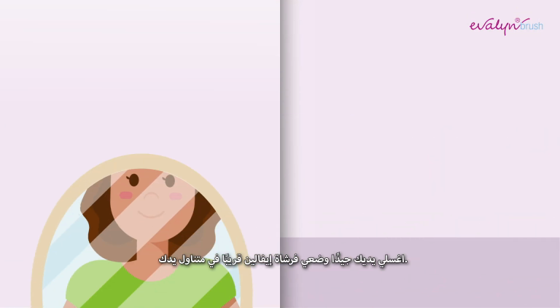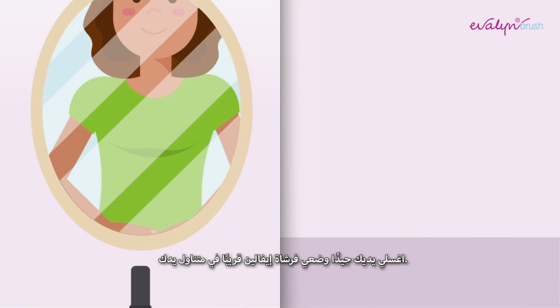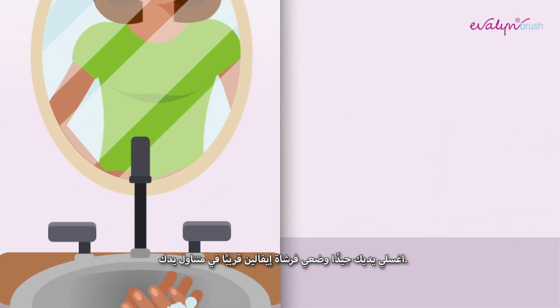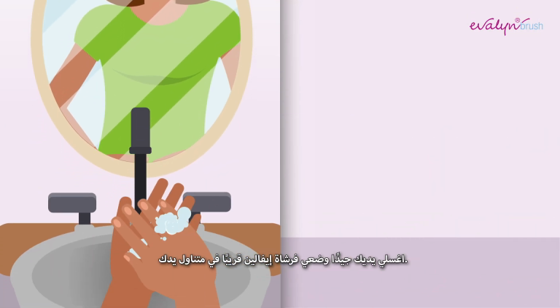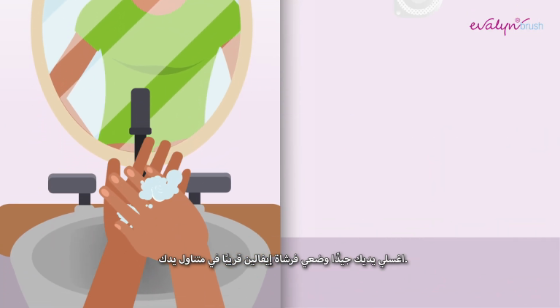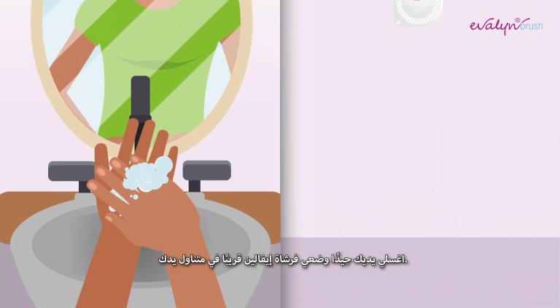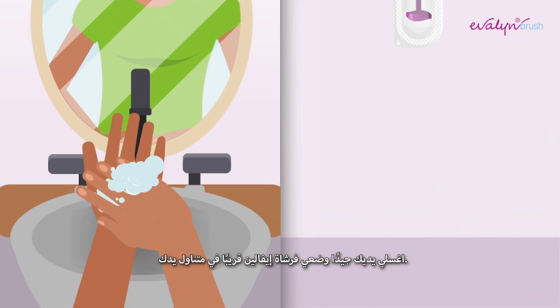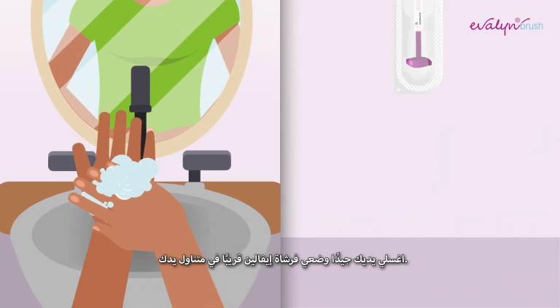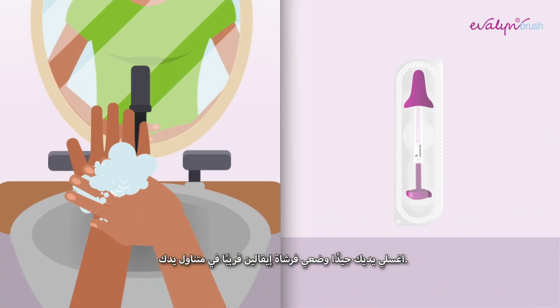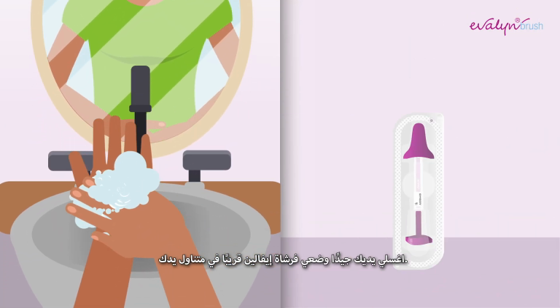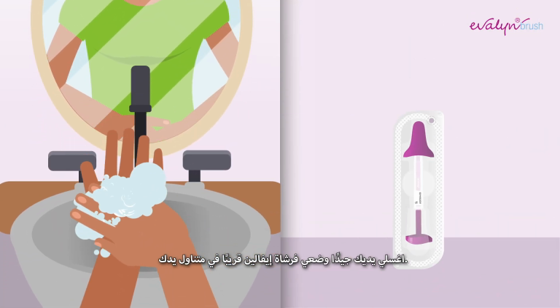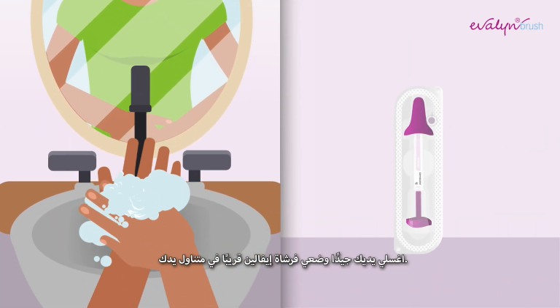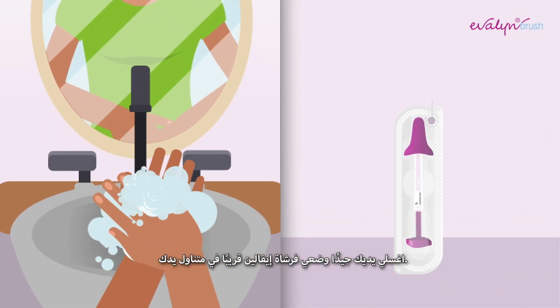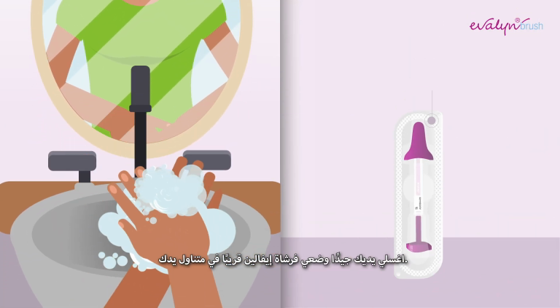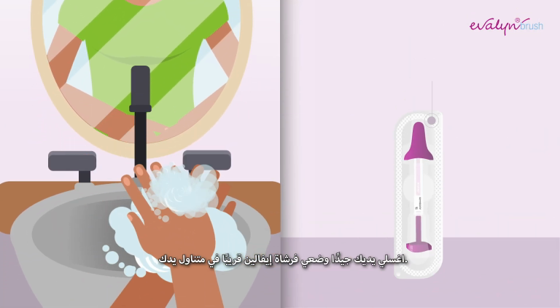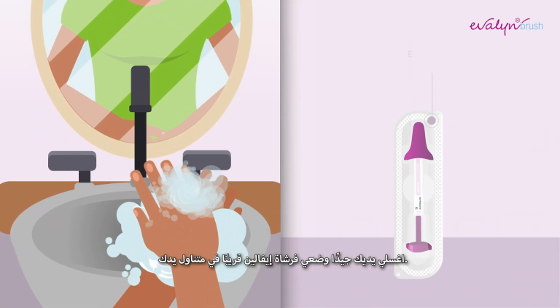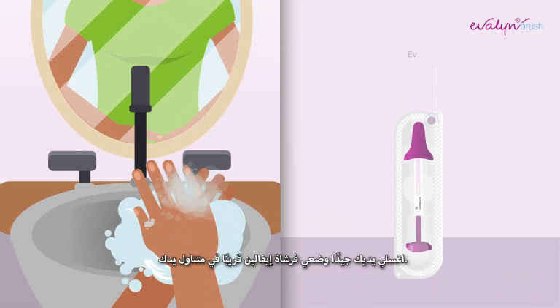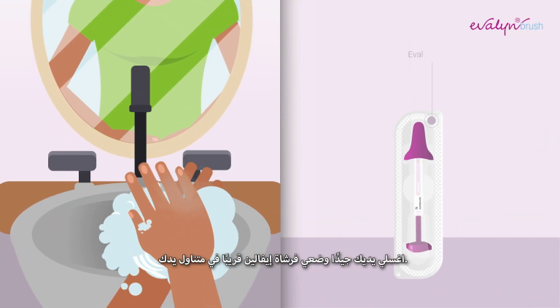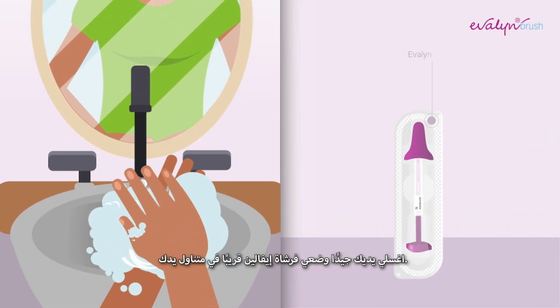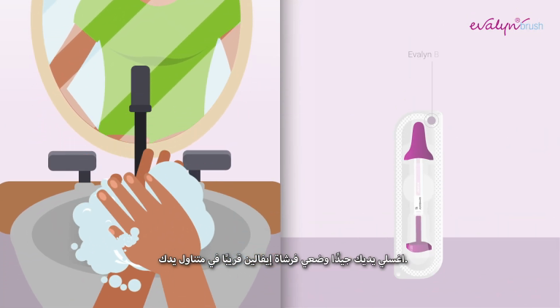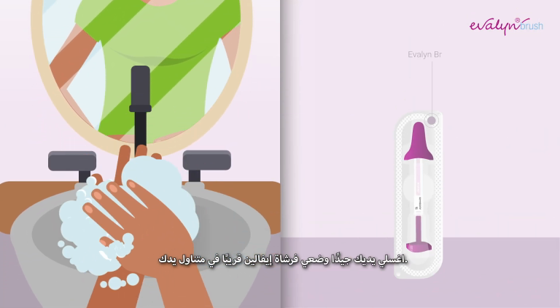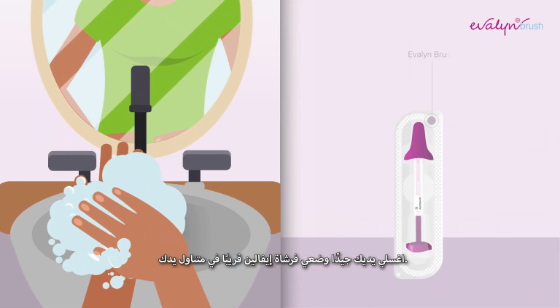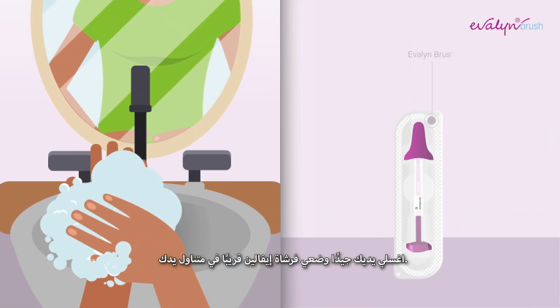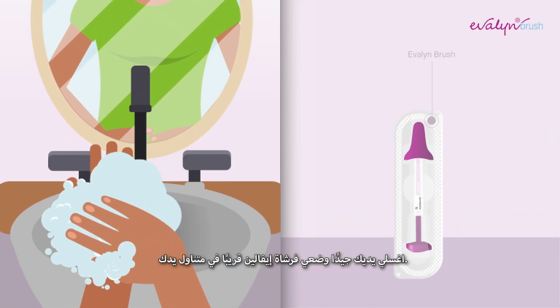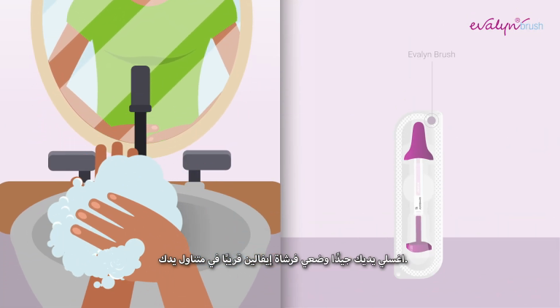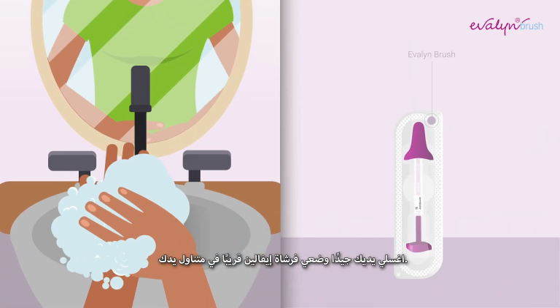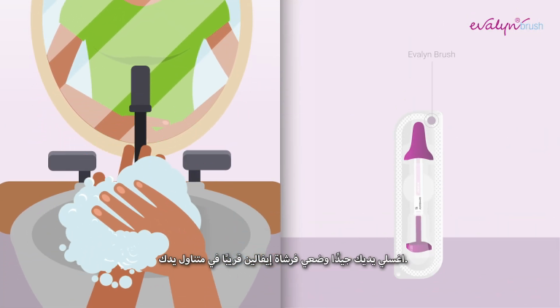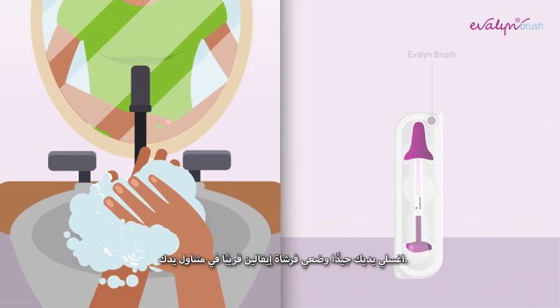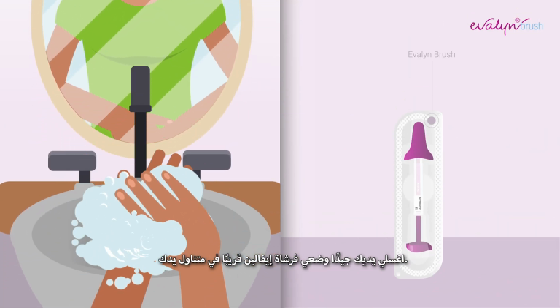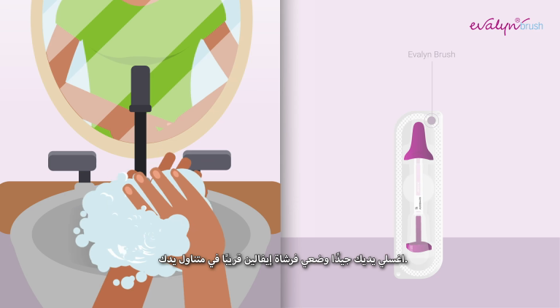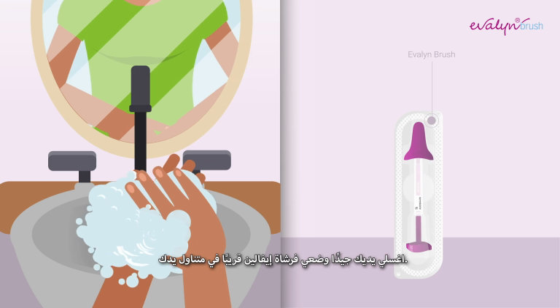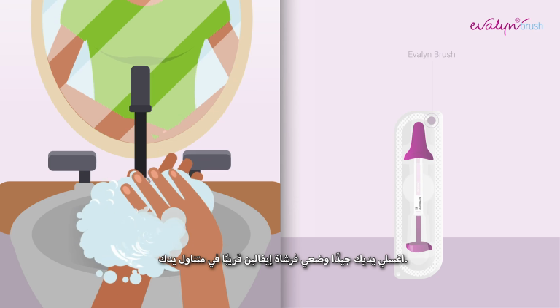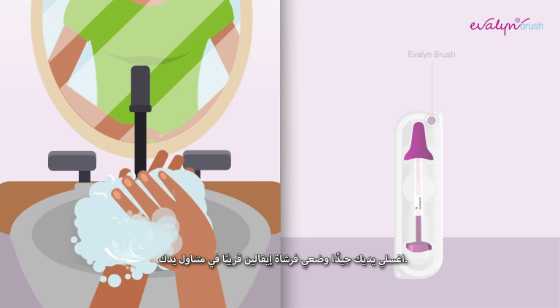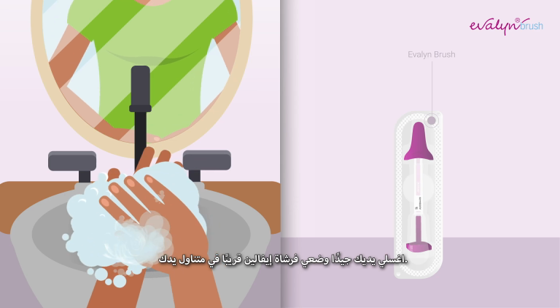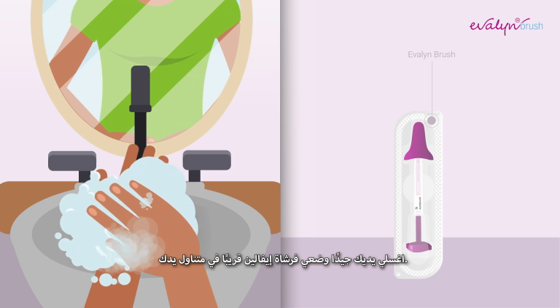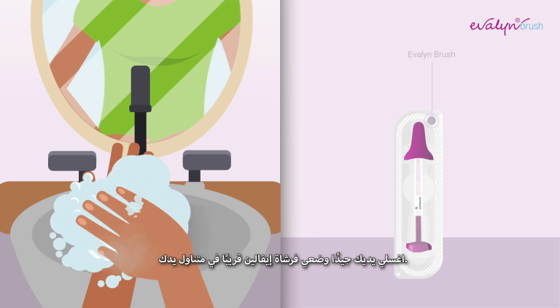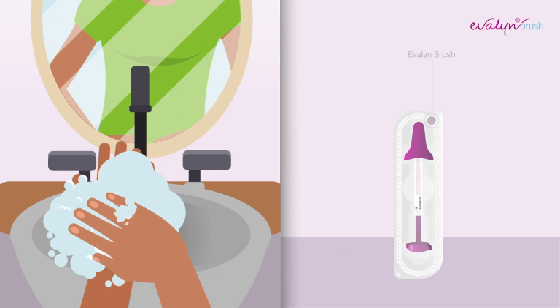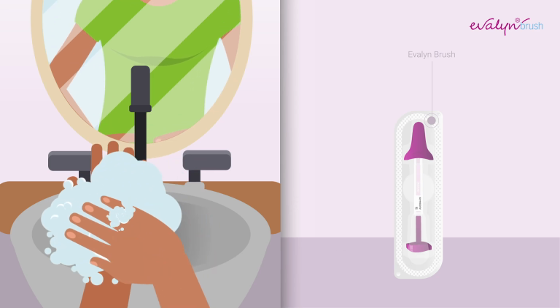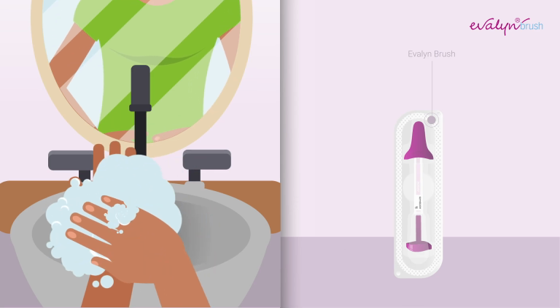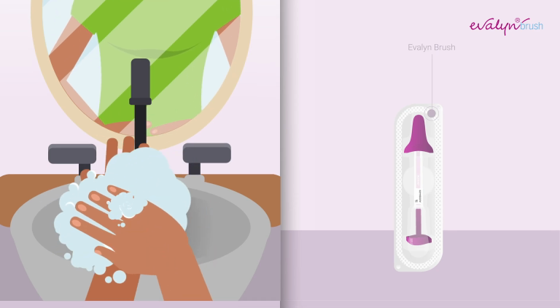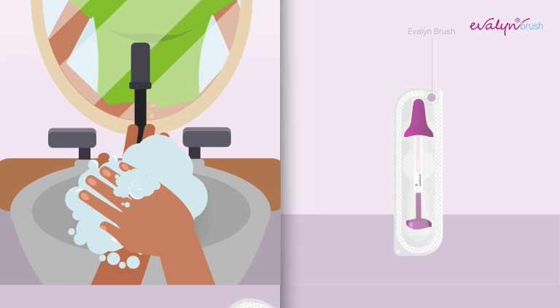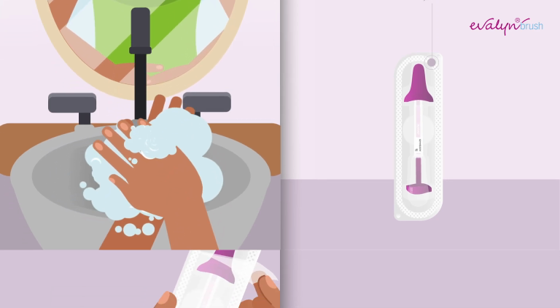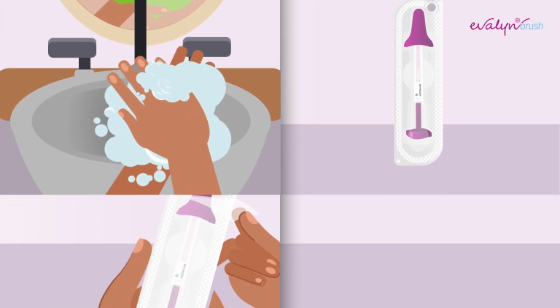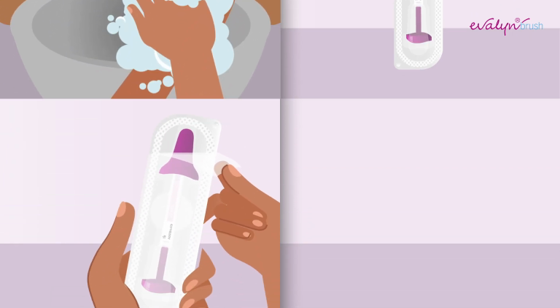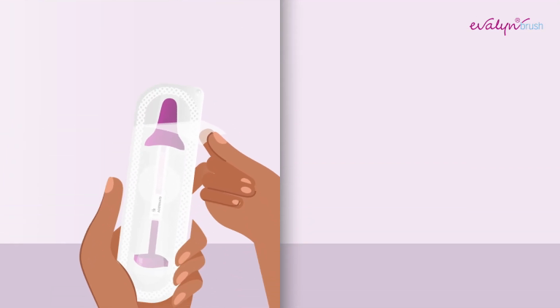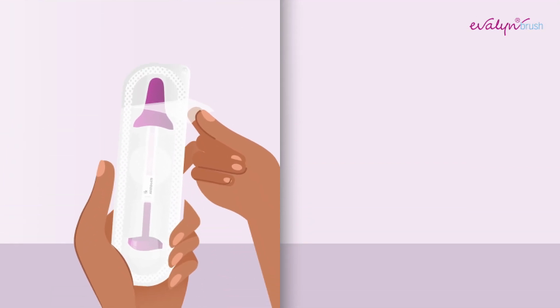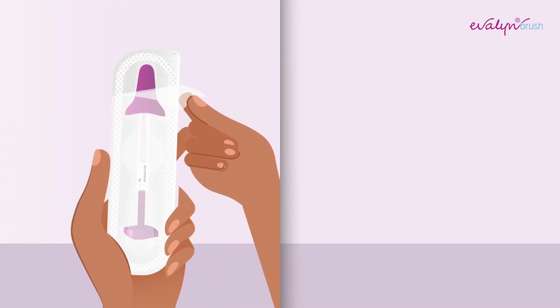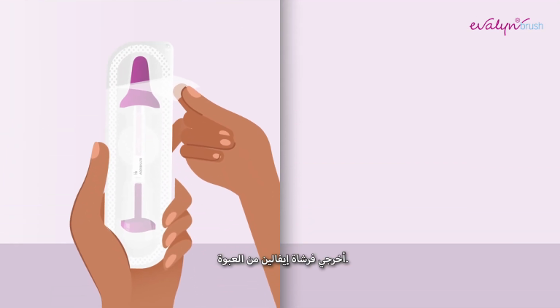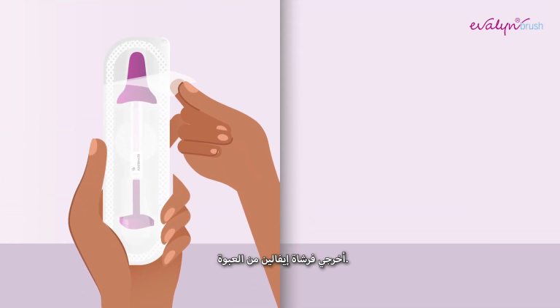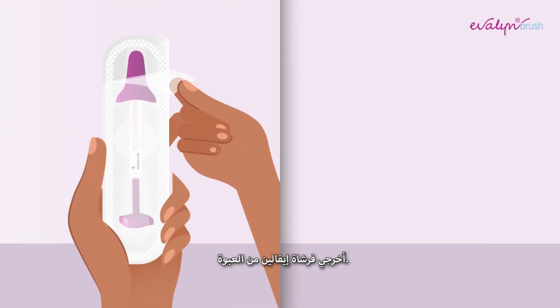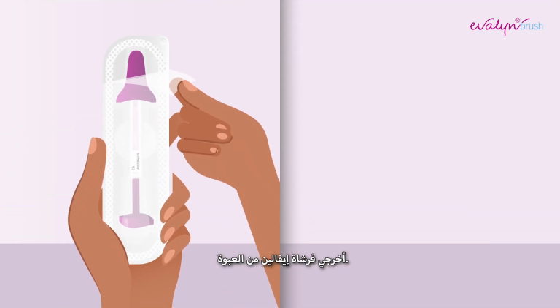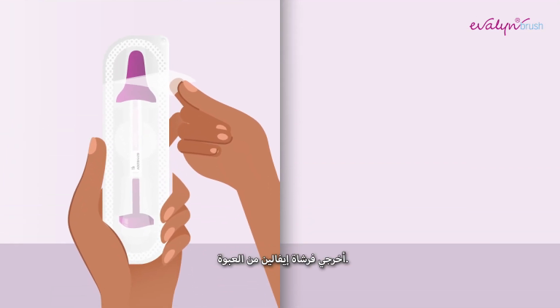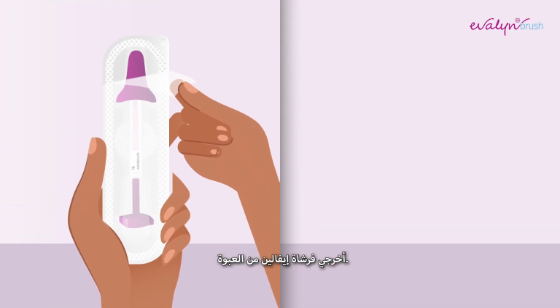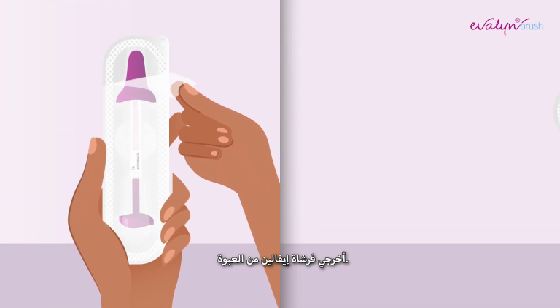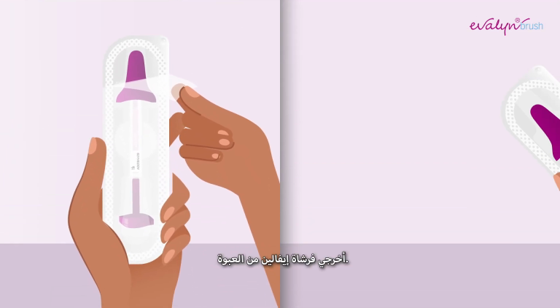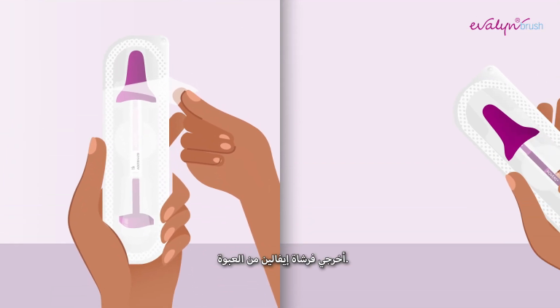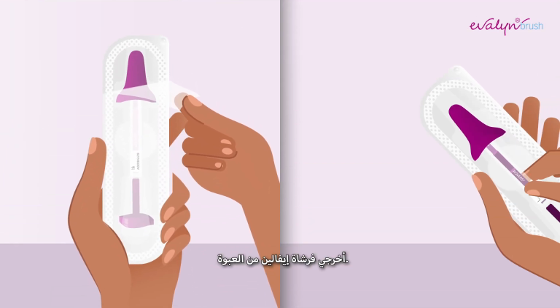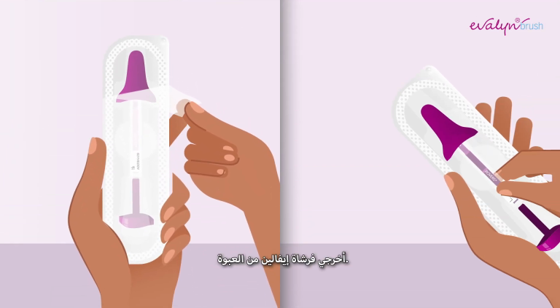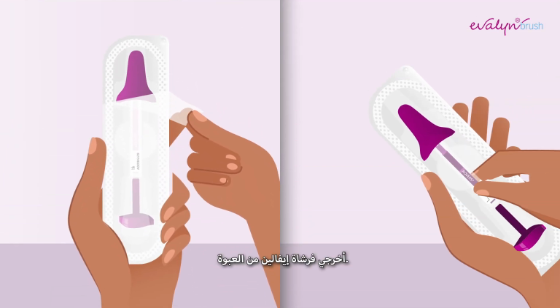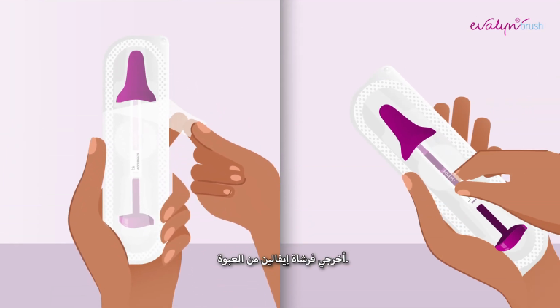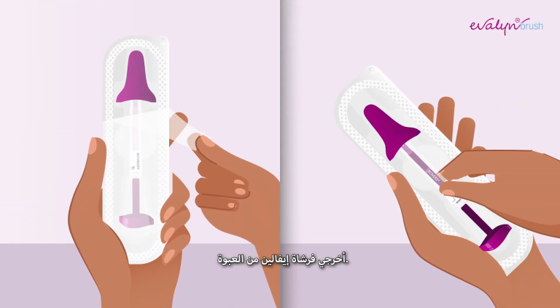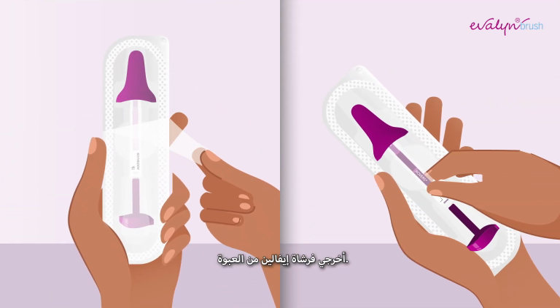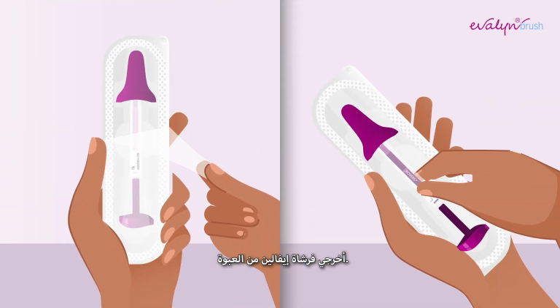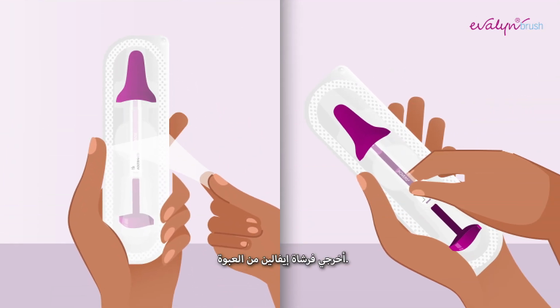Thoroughly wash your hands and lay down the Evelyn Brush within reach. Remove the Evelyn Brush from the packaging.